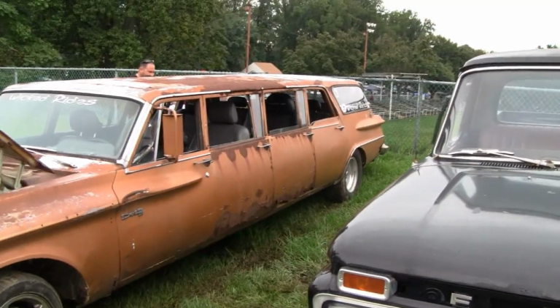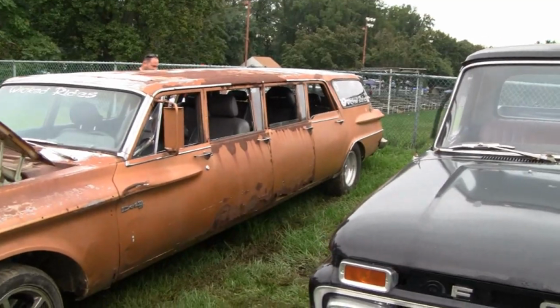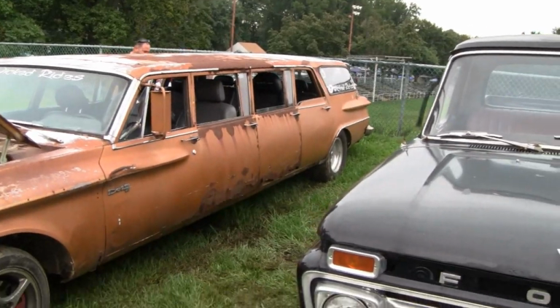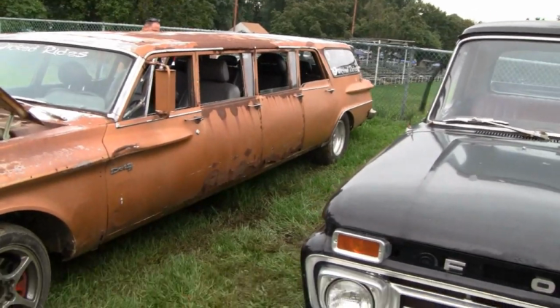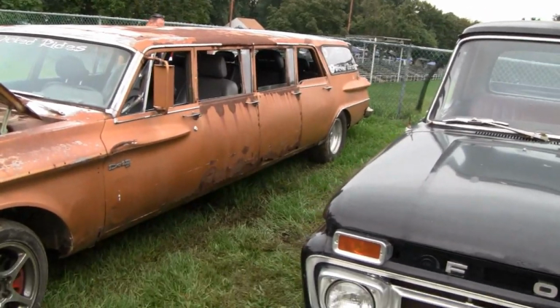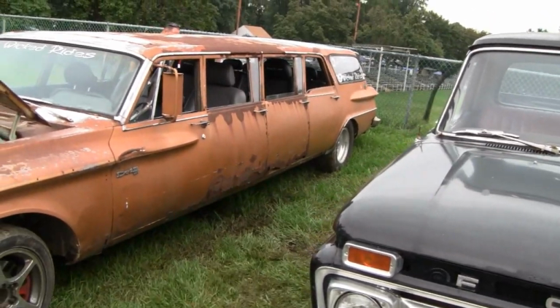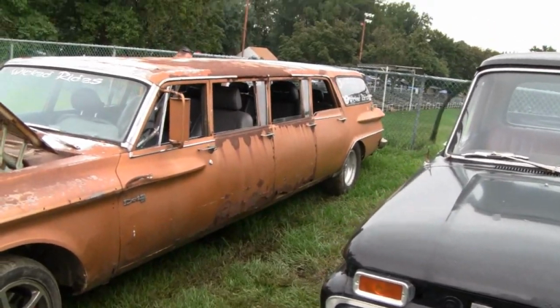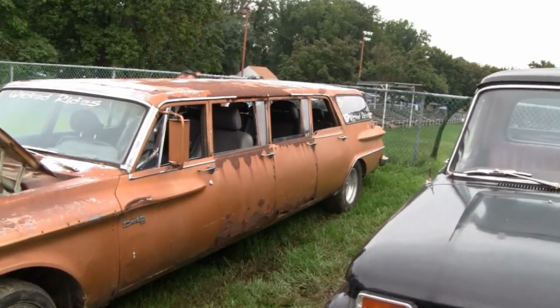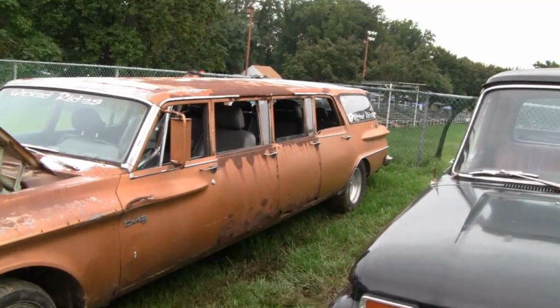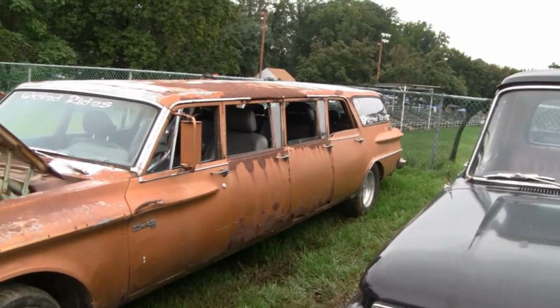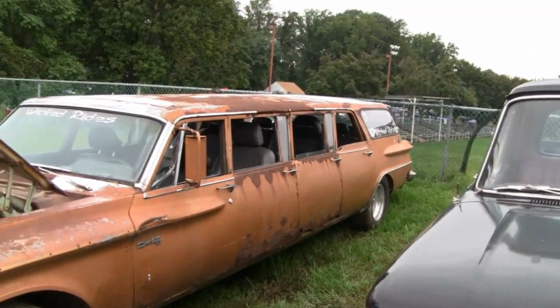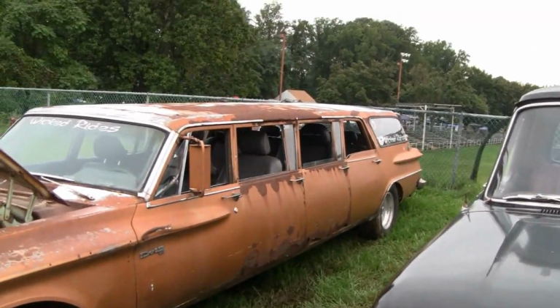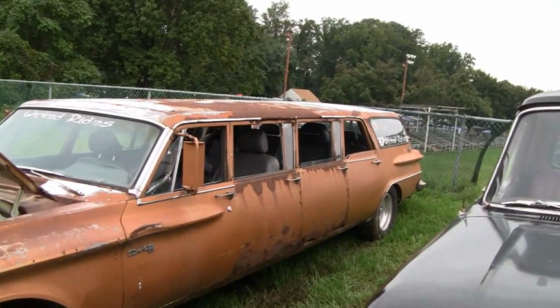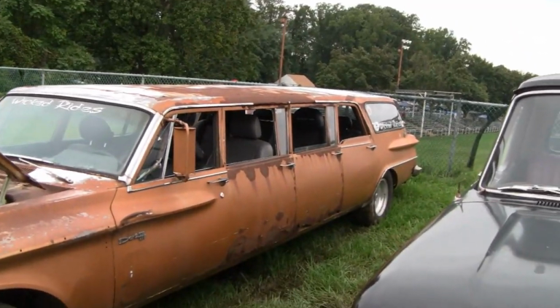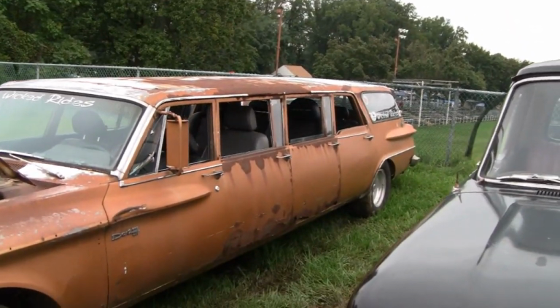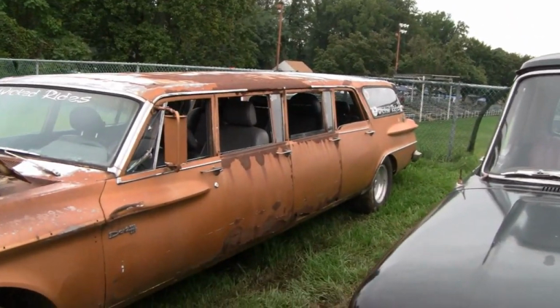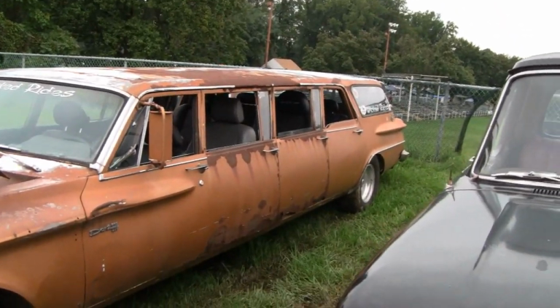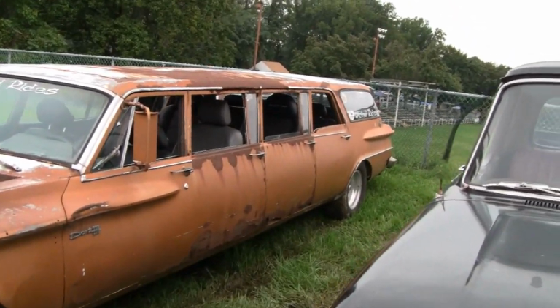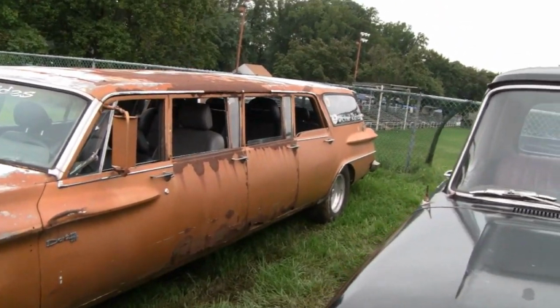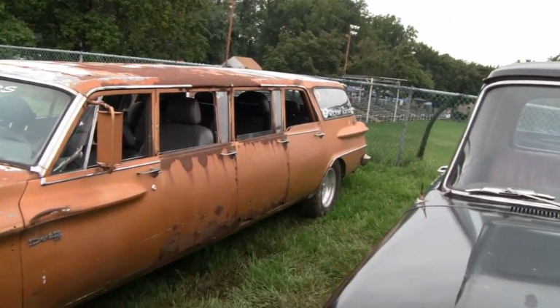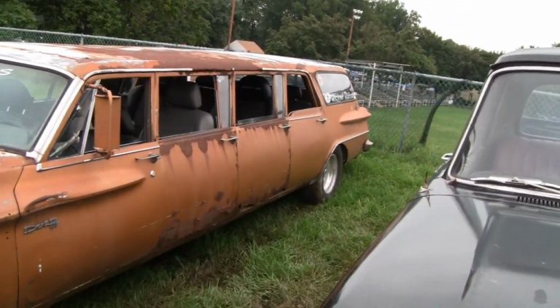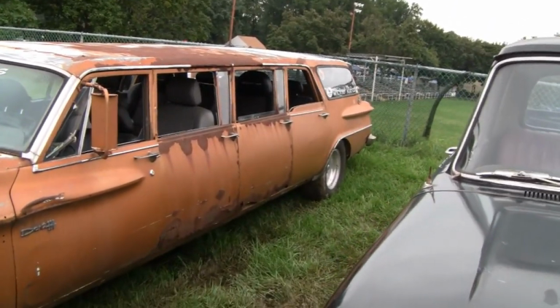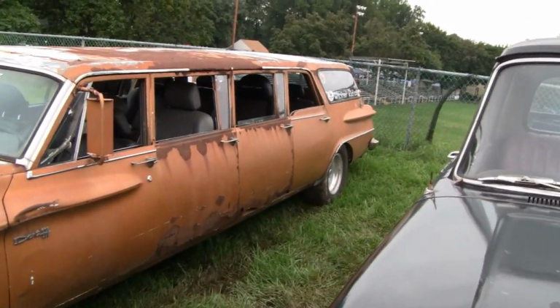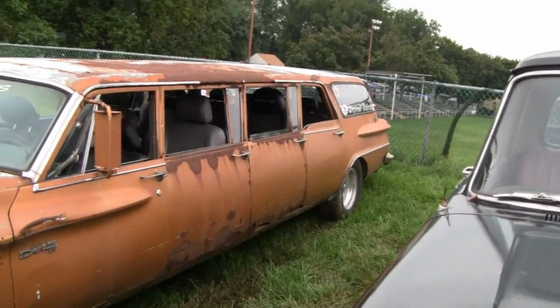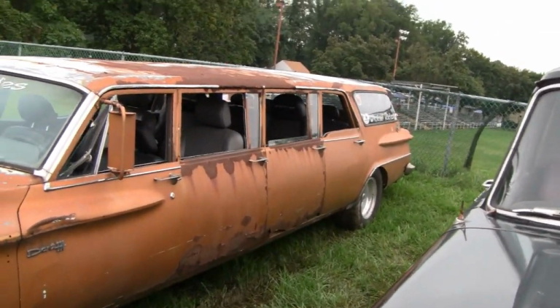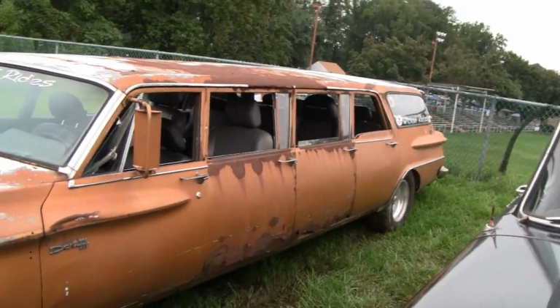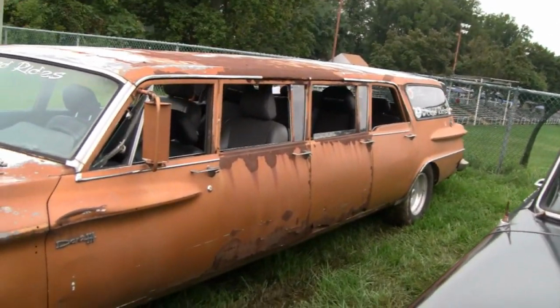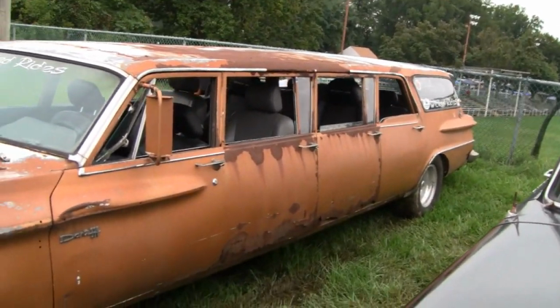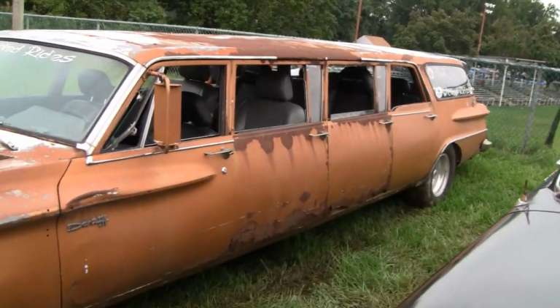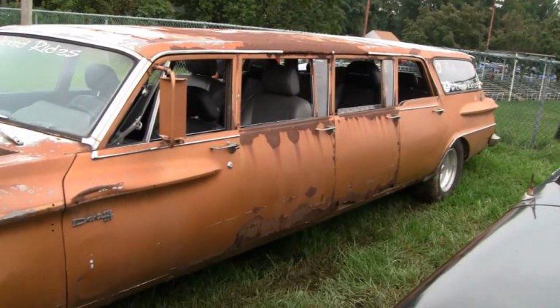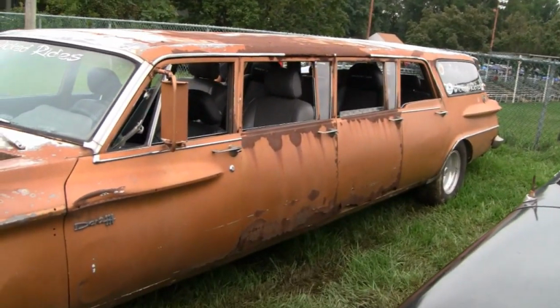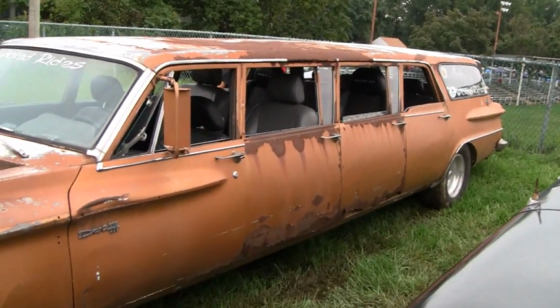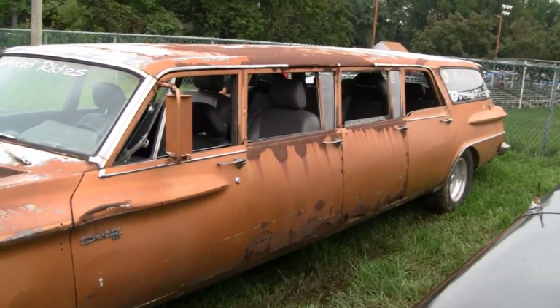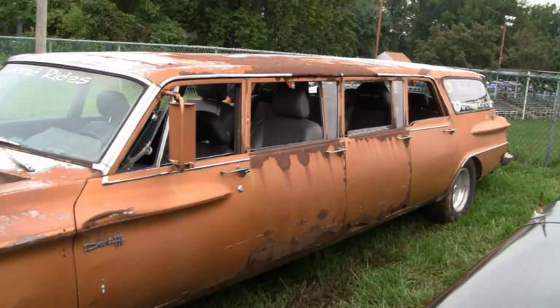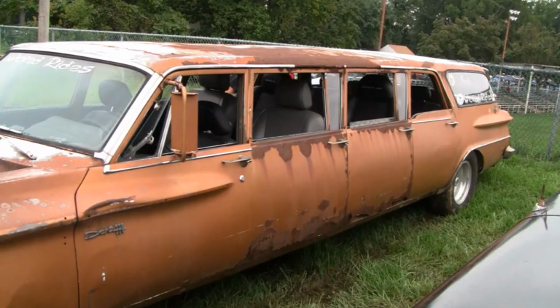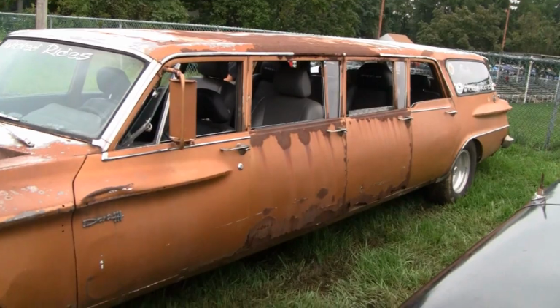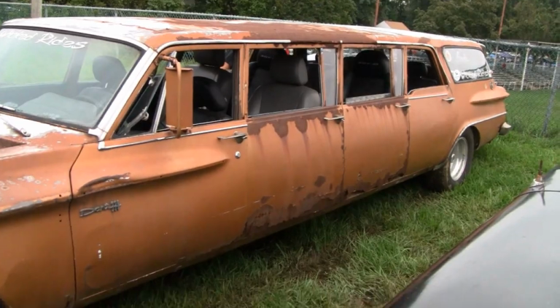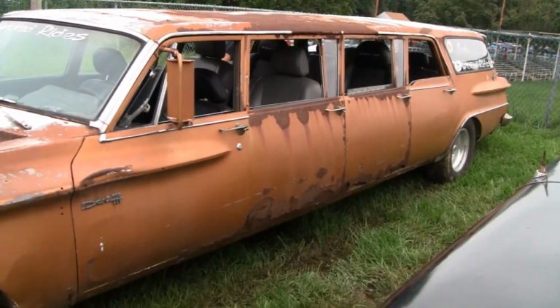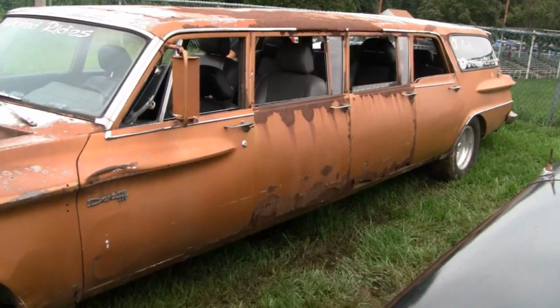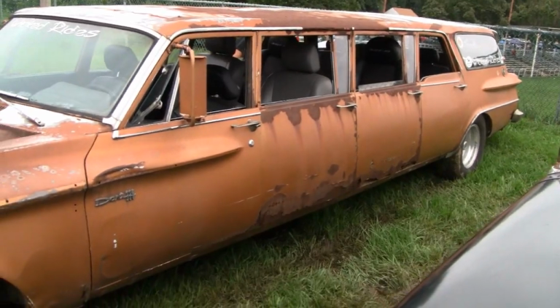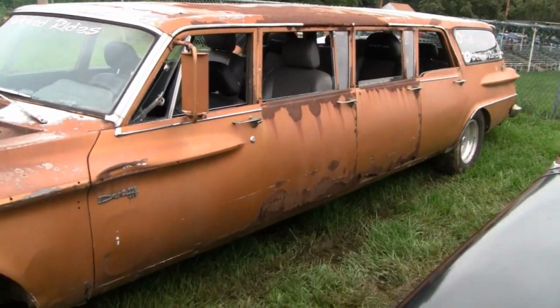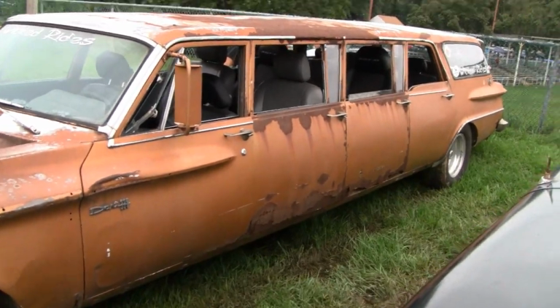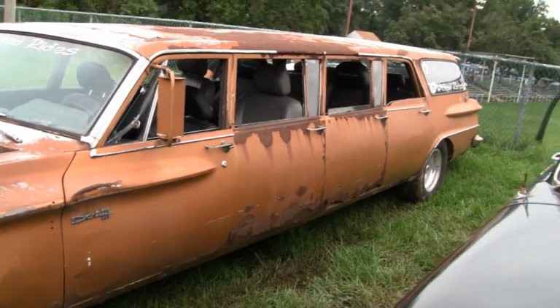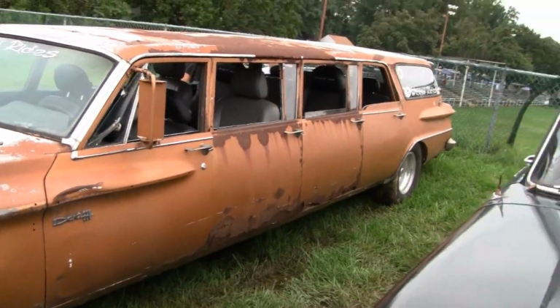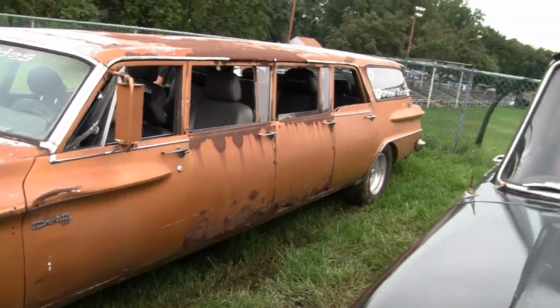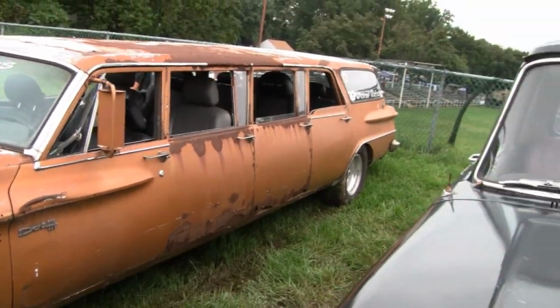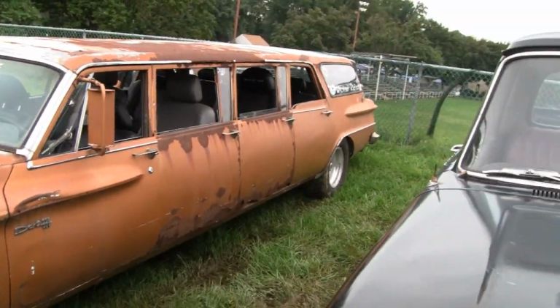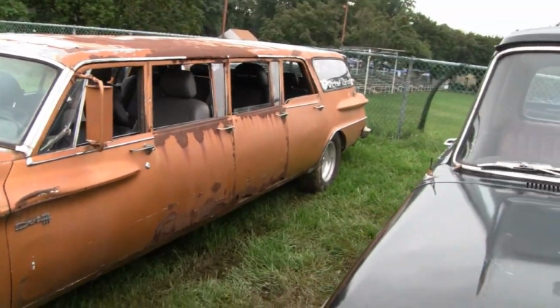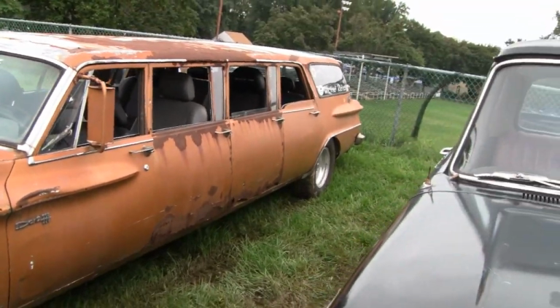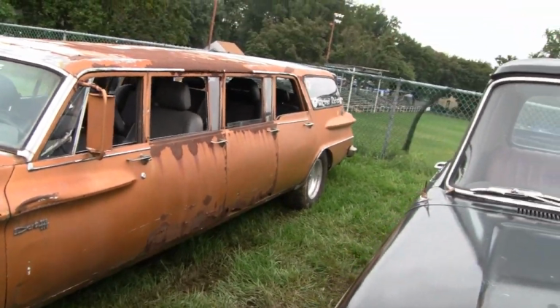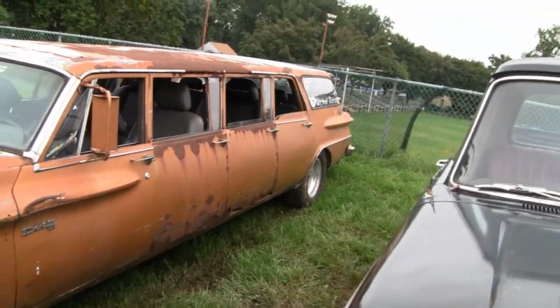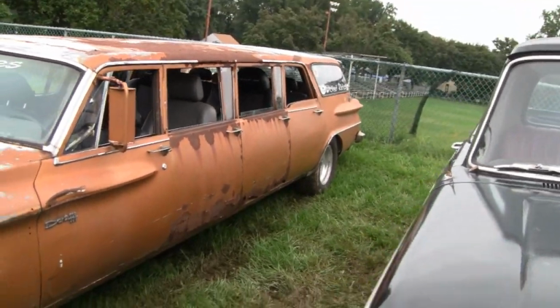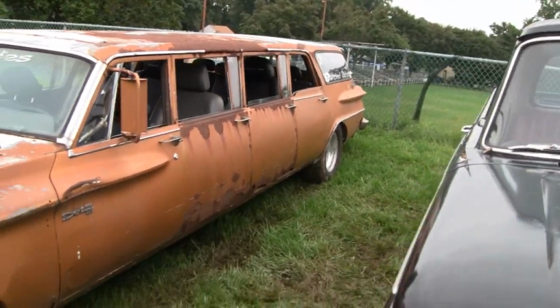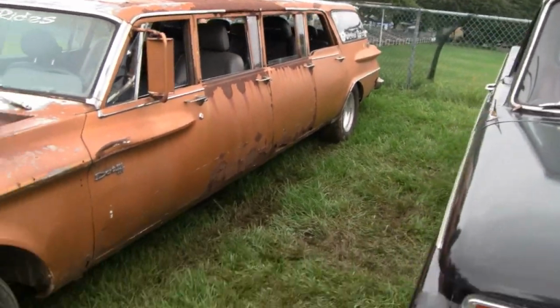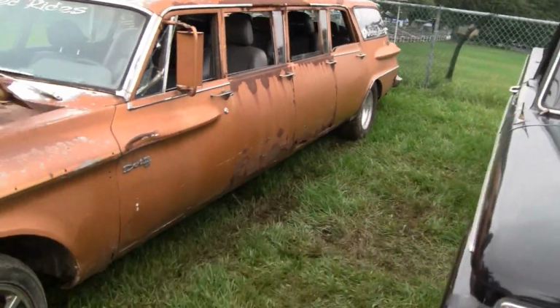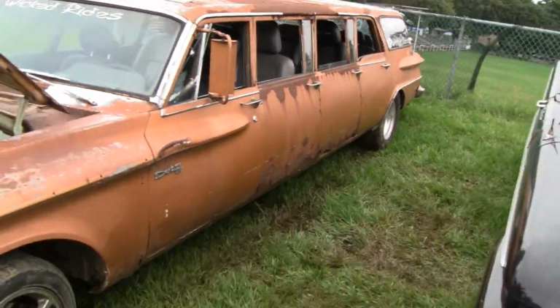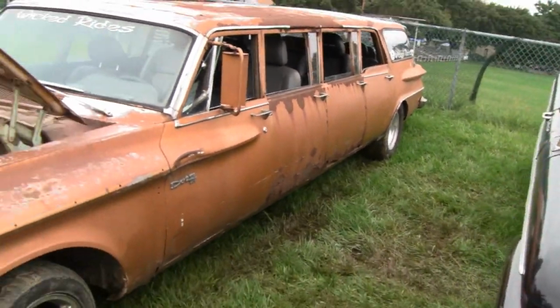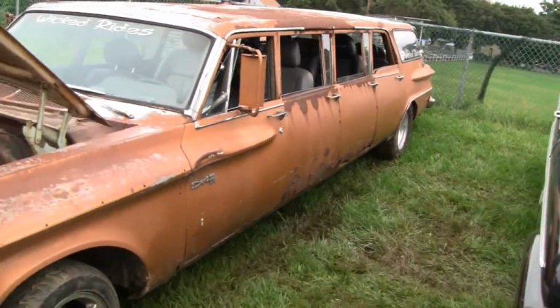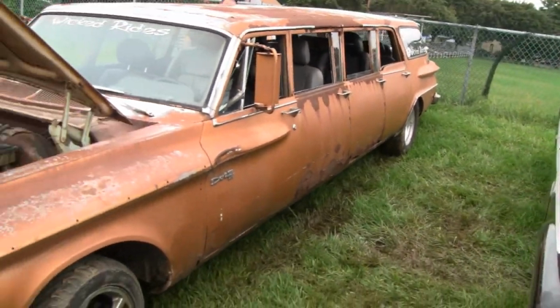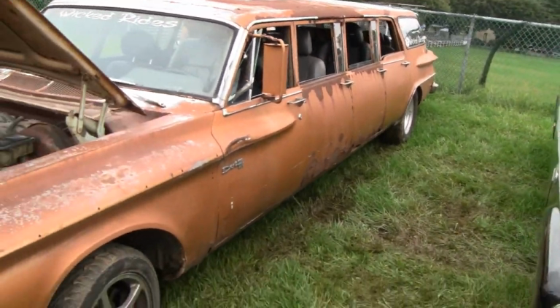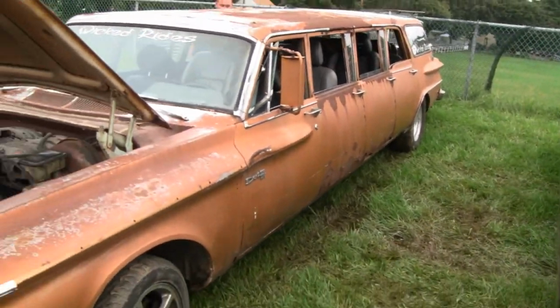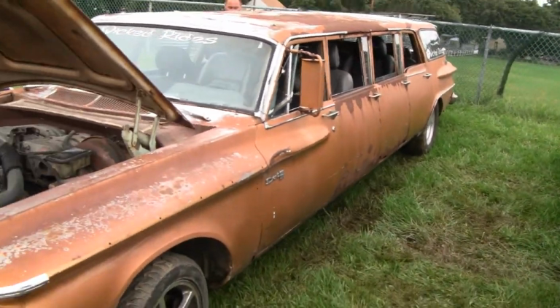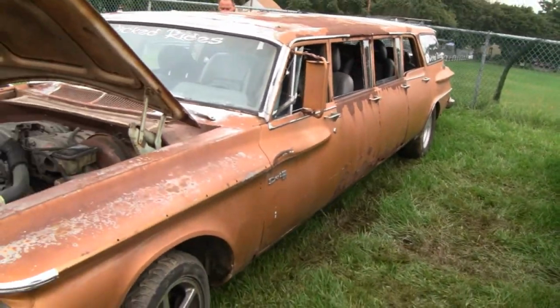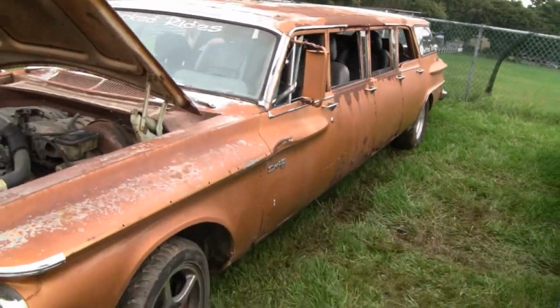This car here was owned by the Vatican. It used to drive the Pope around.